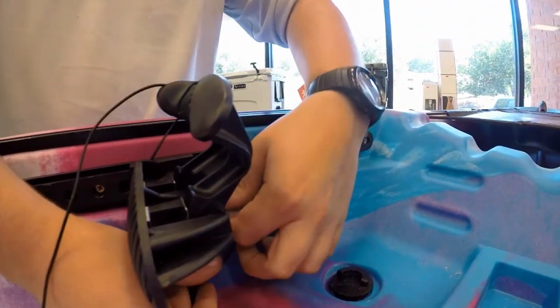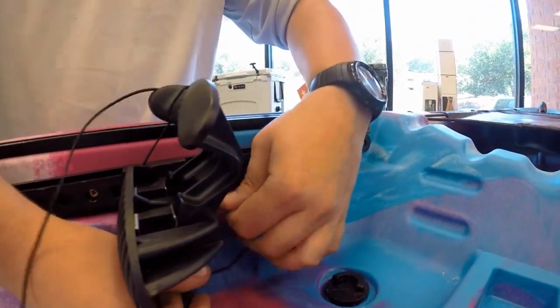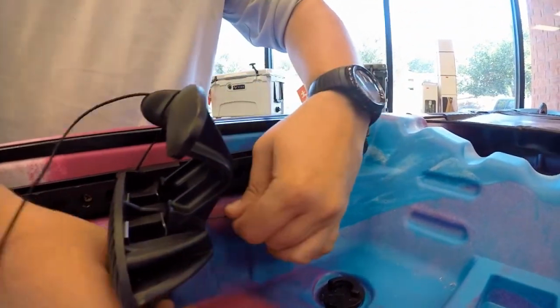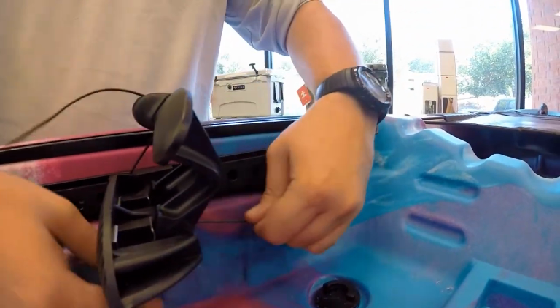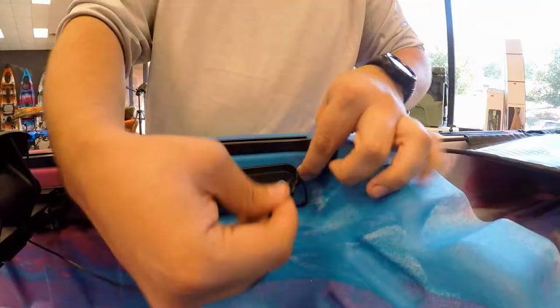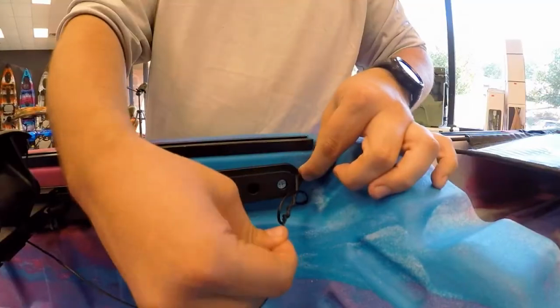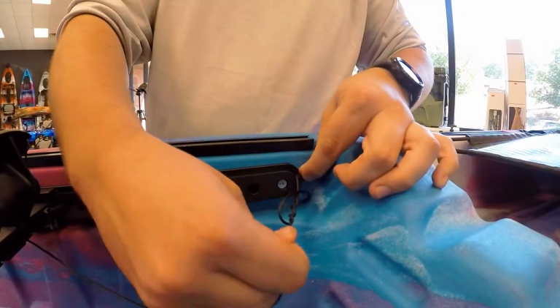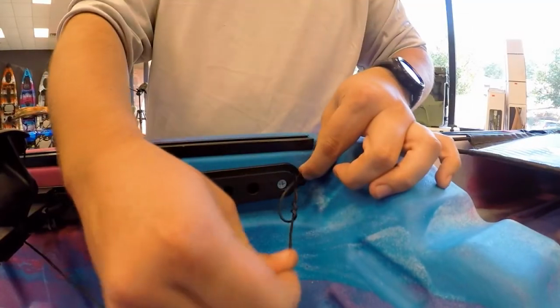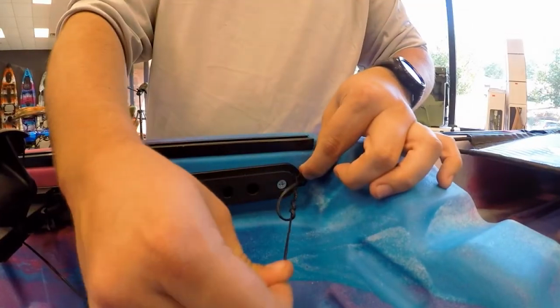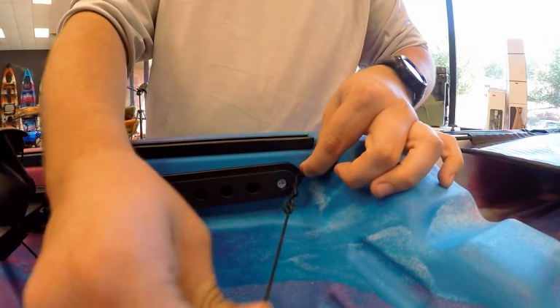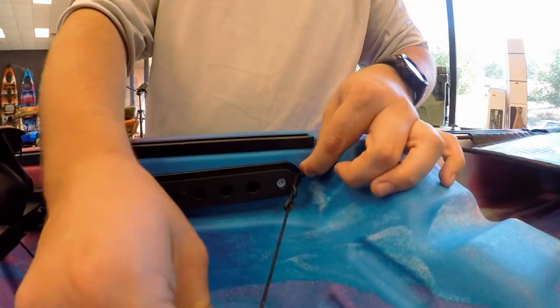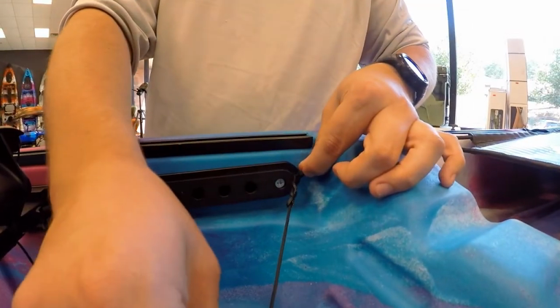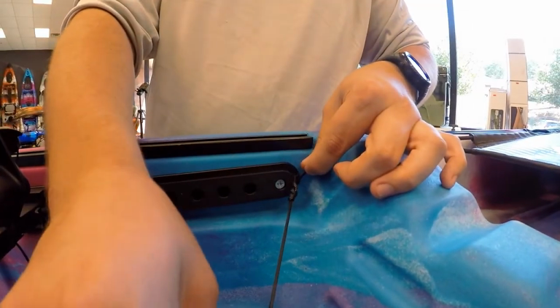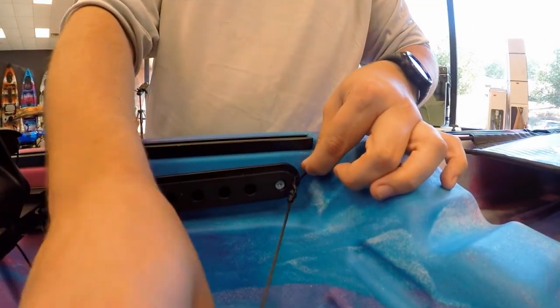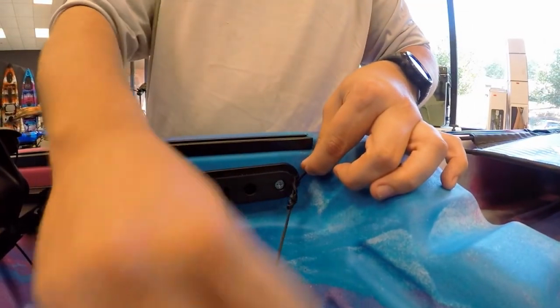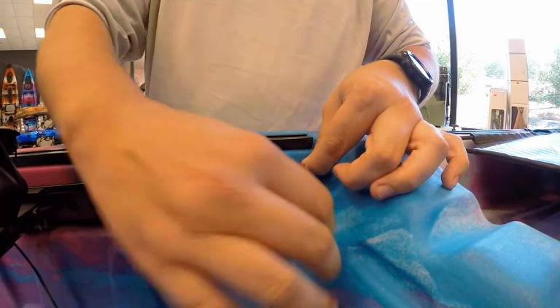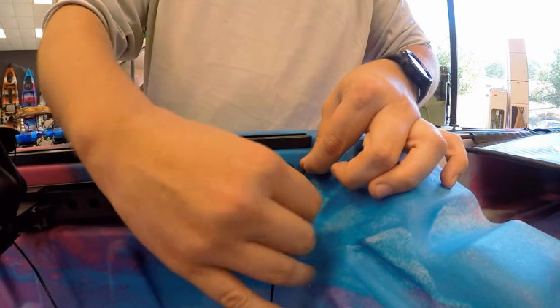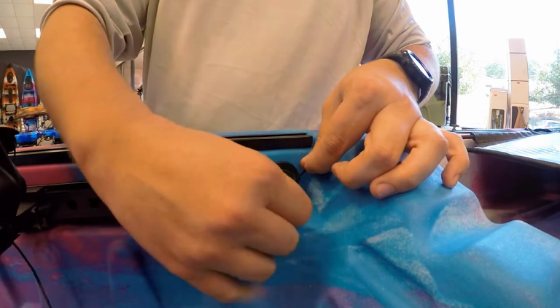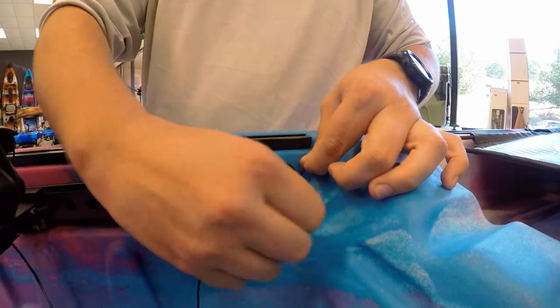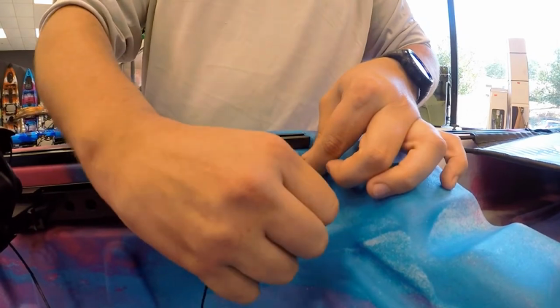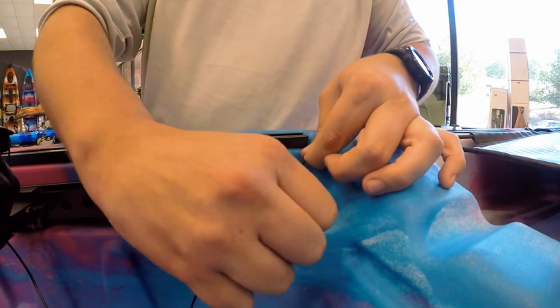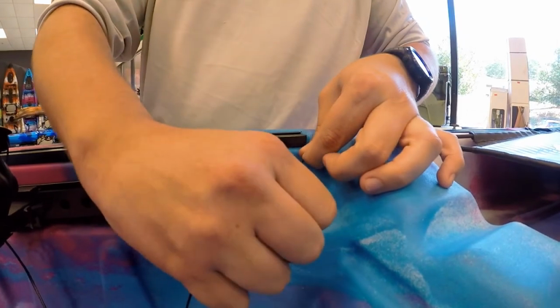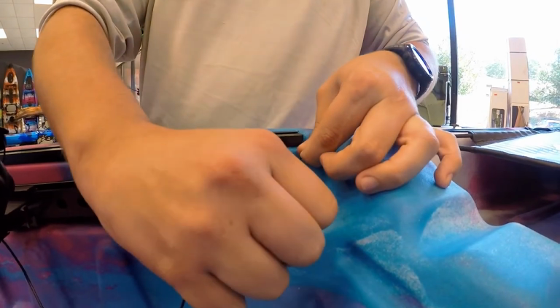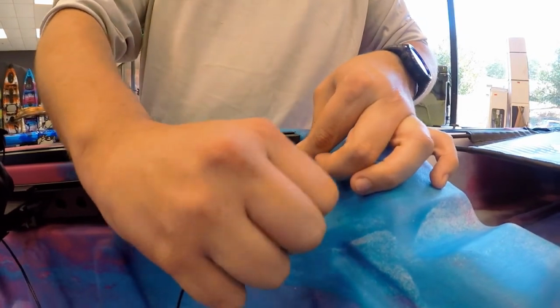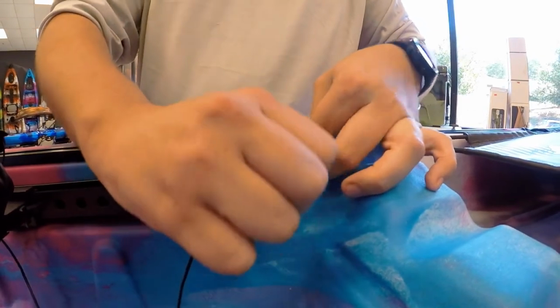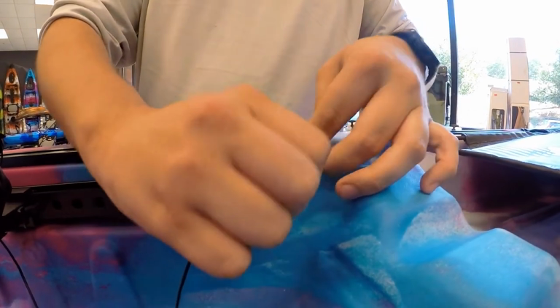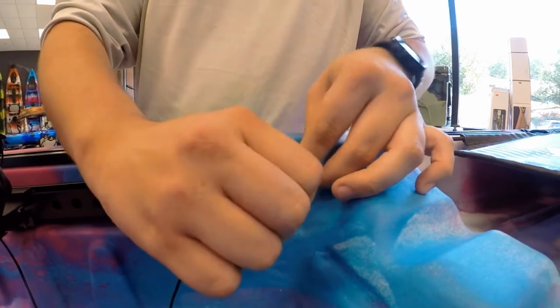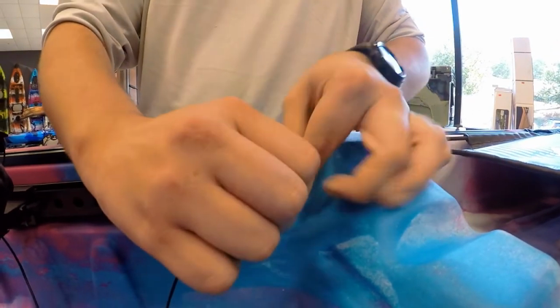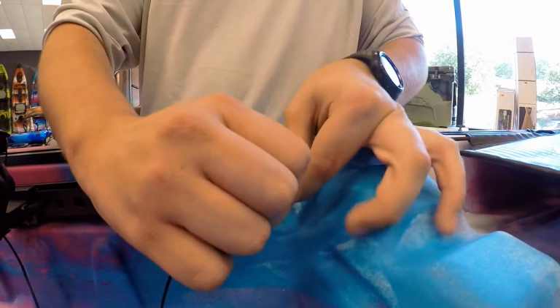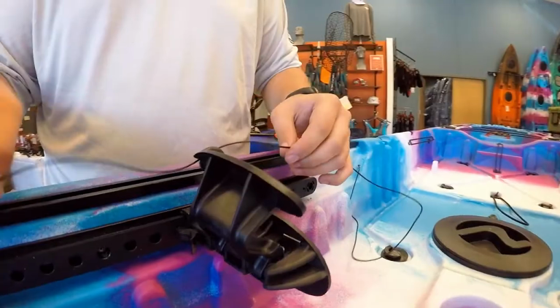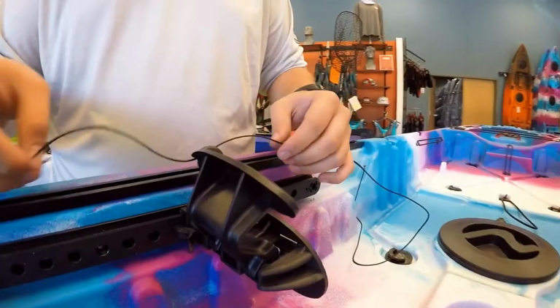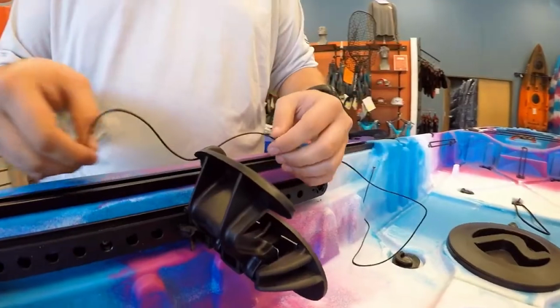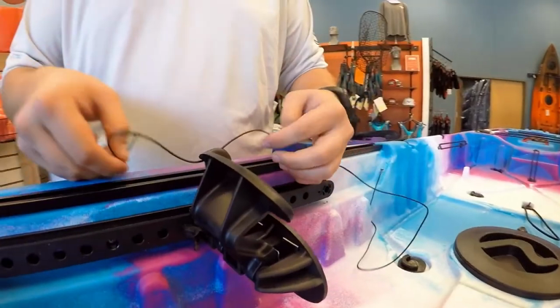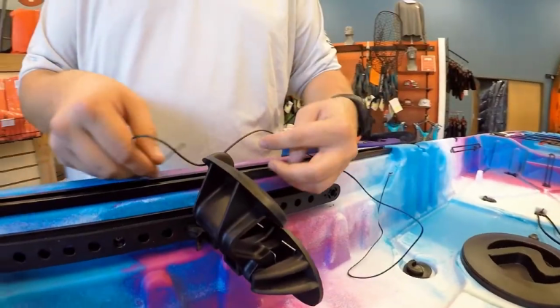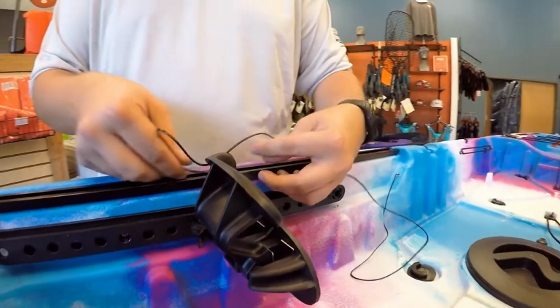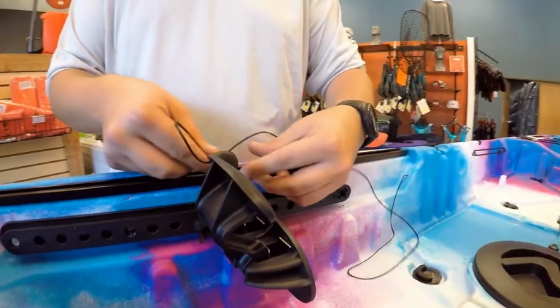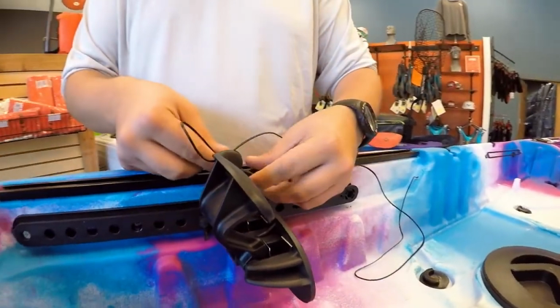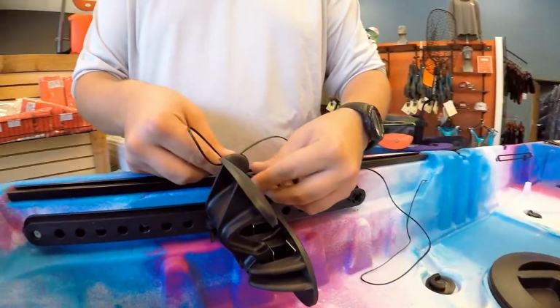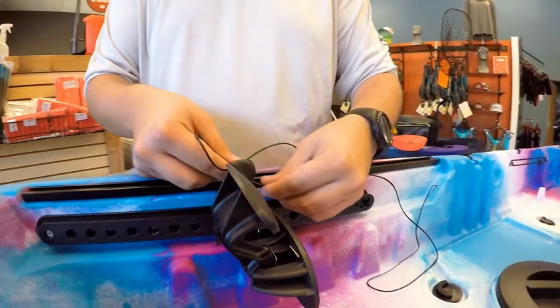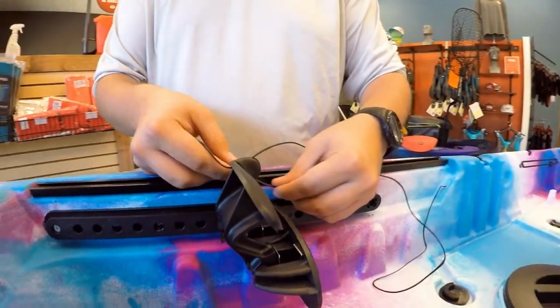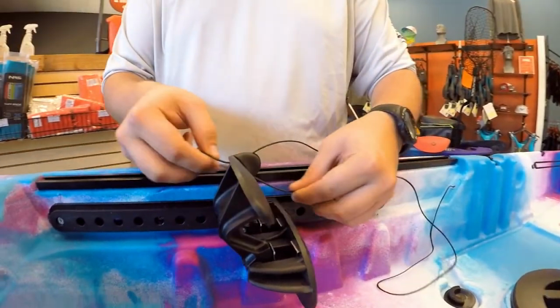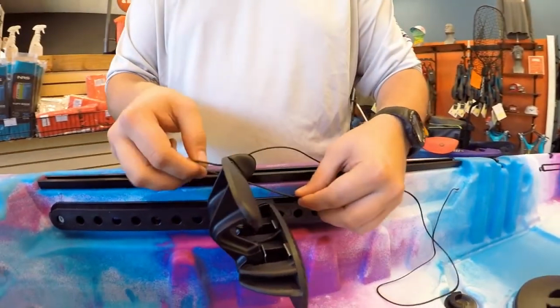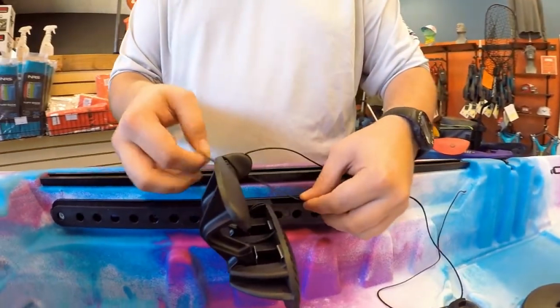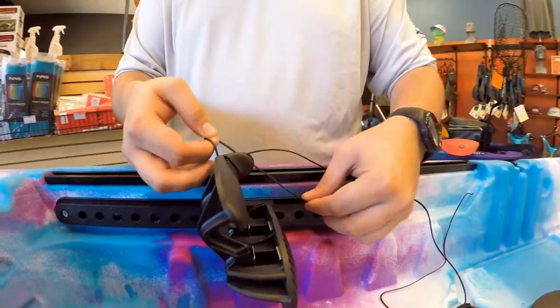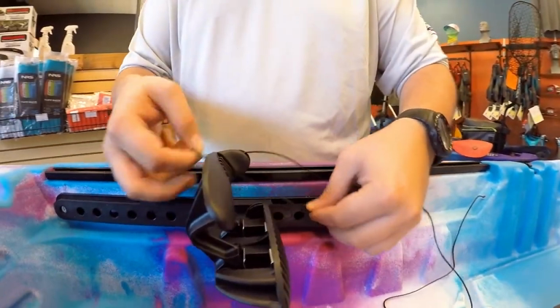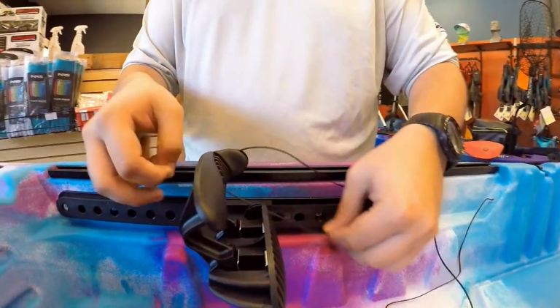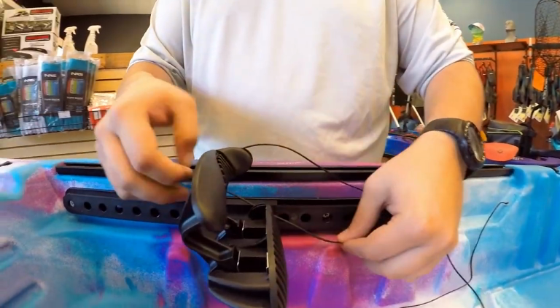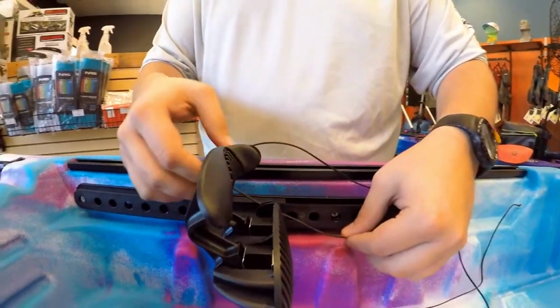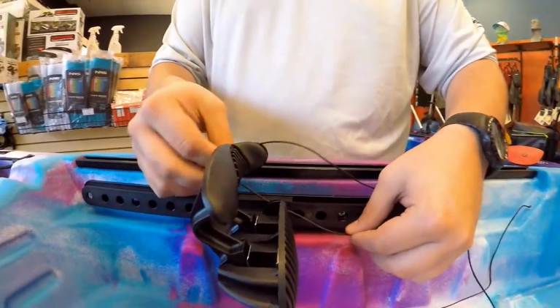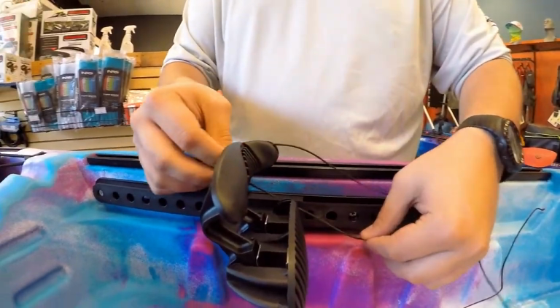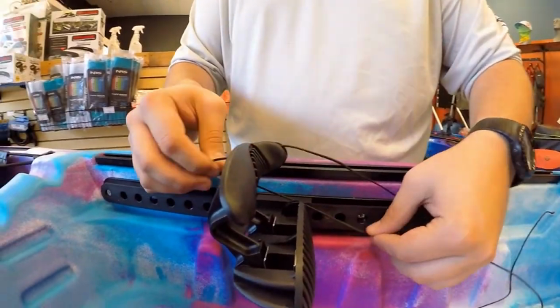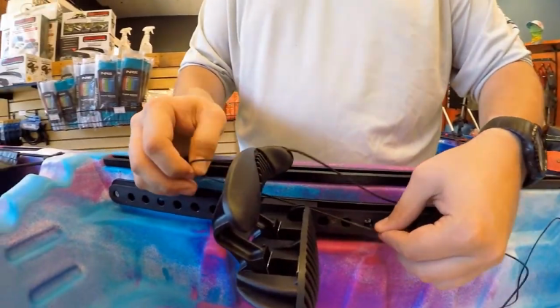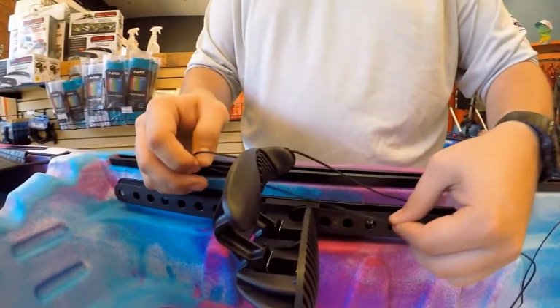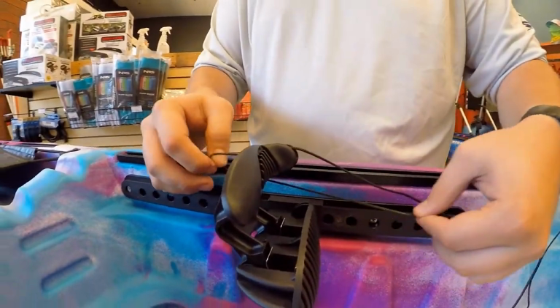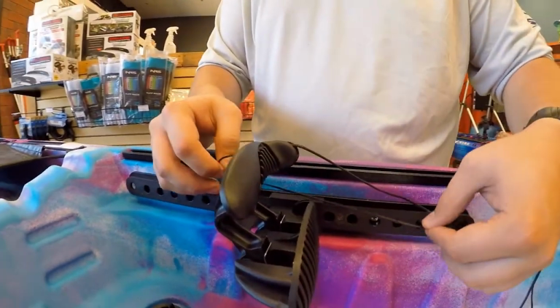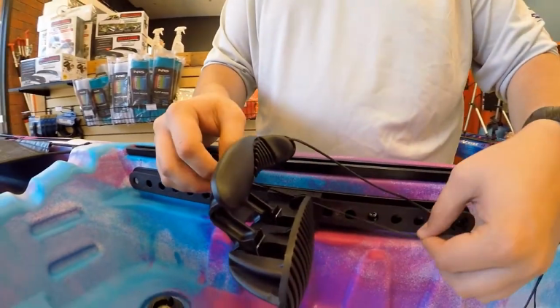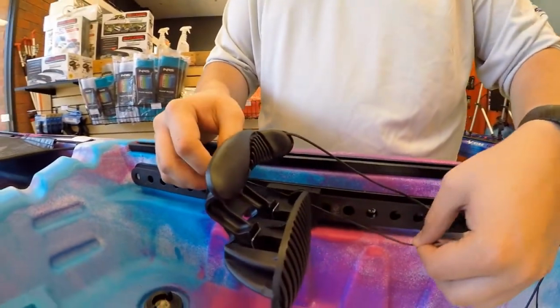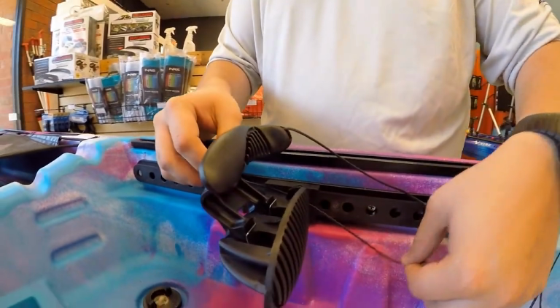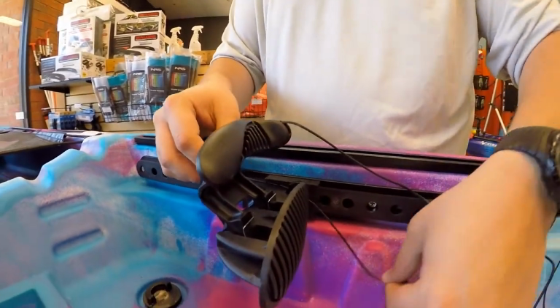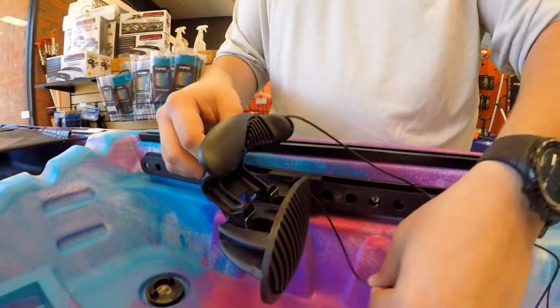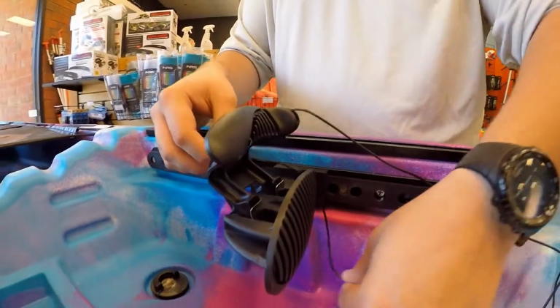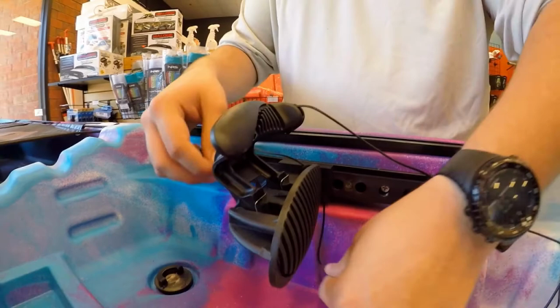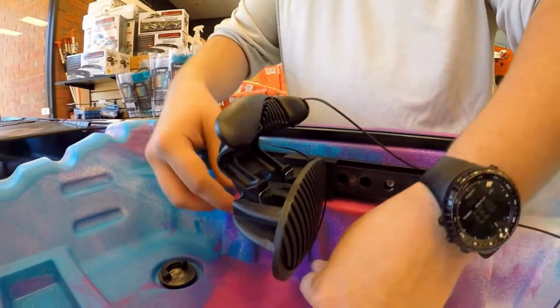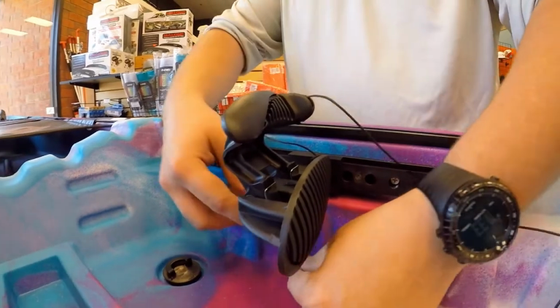Then tie the end of the cable to the loop at the end of the track. Repeat this process on the other foot brace as well.